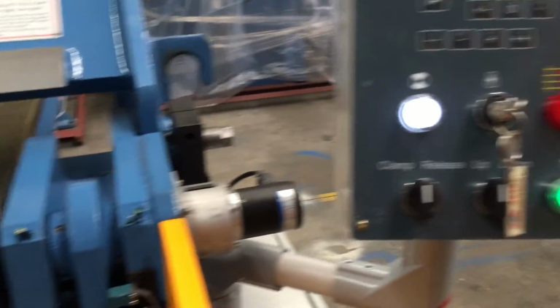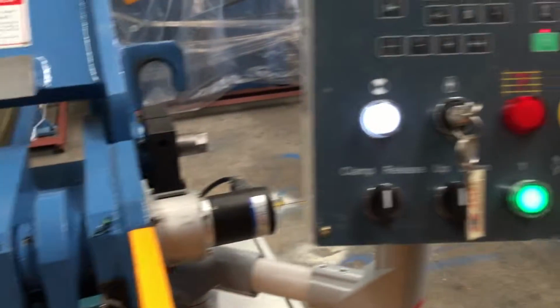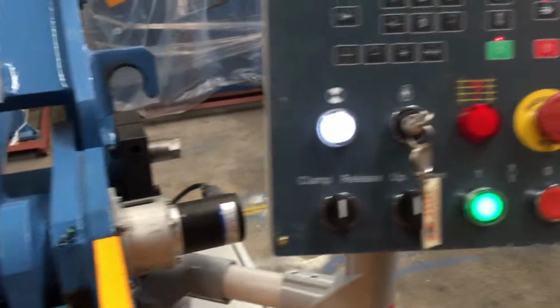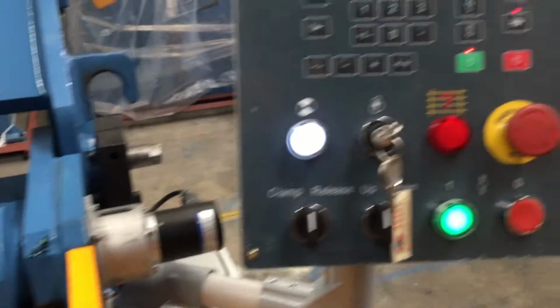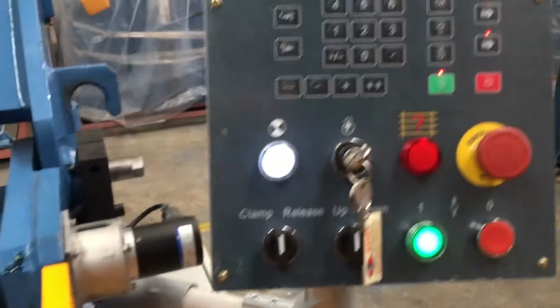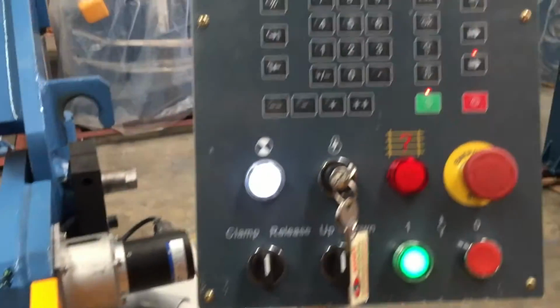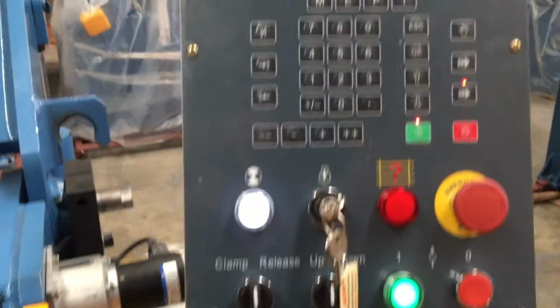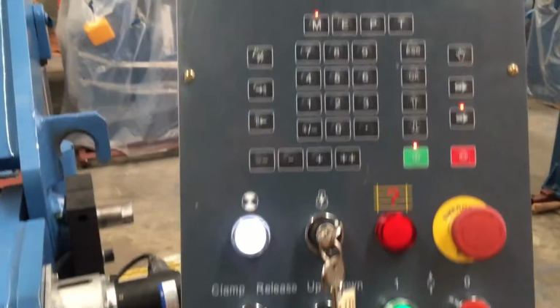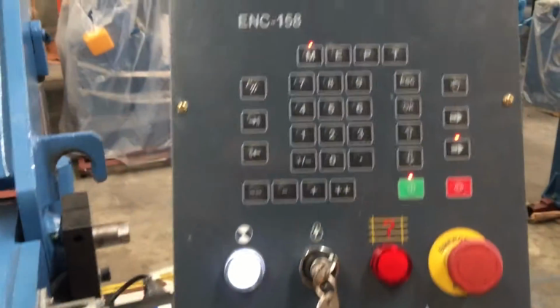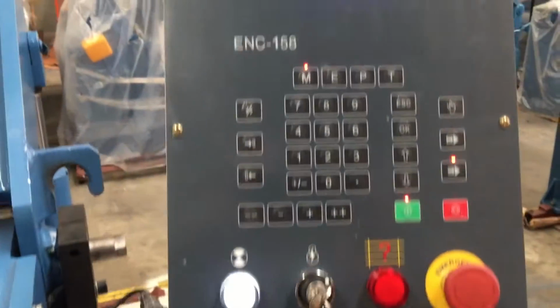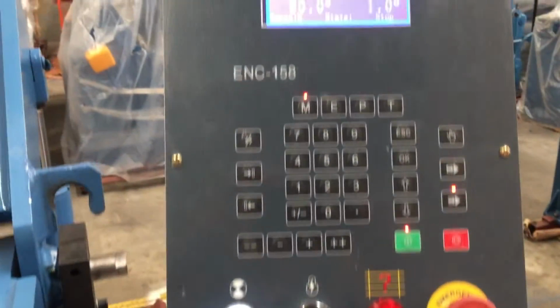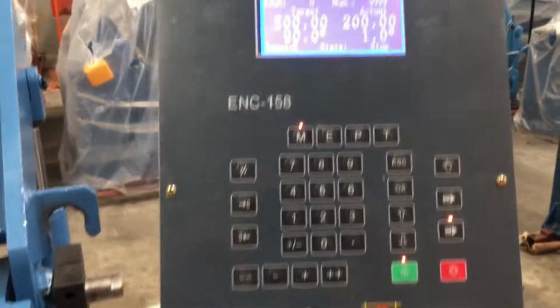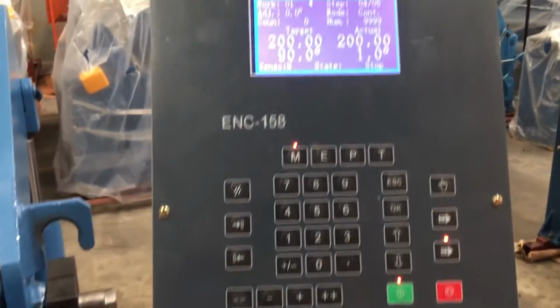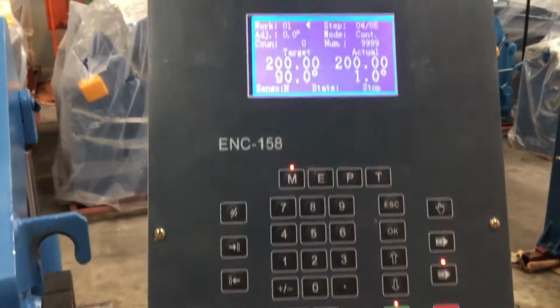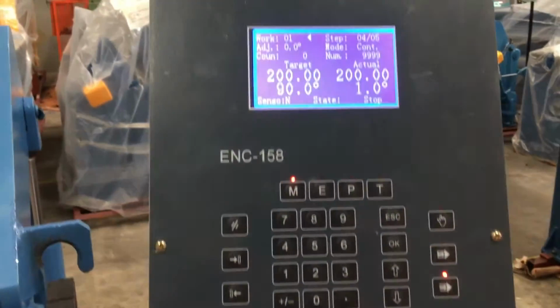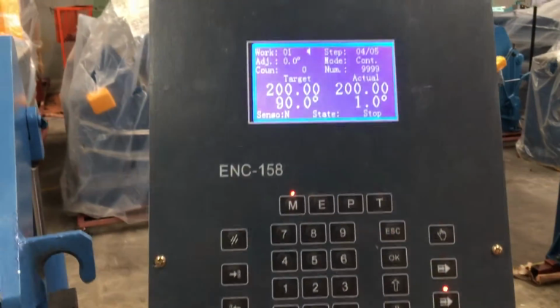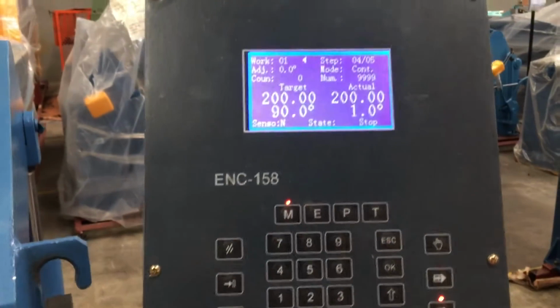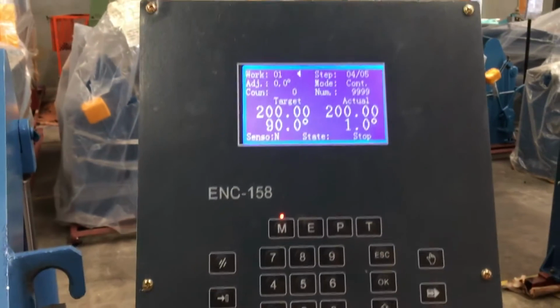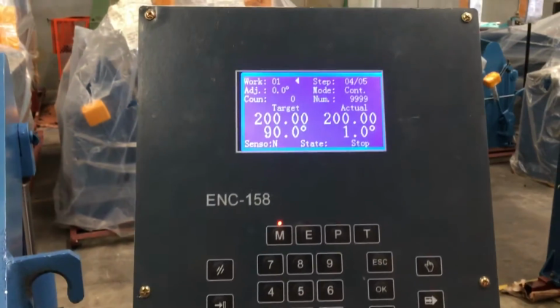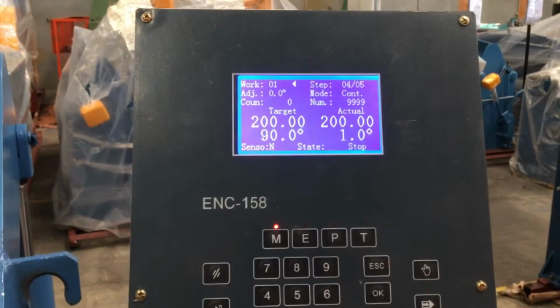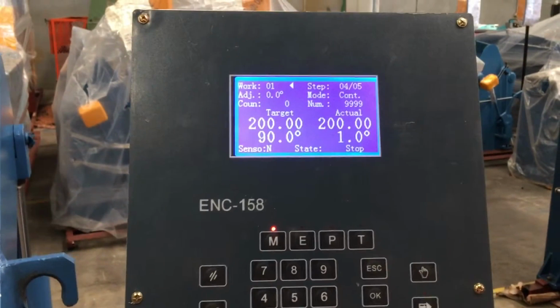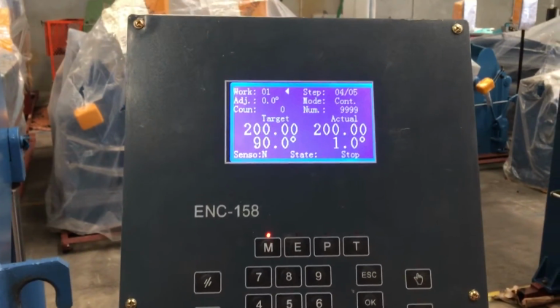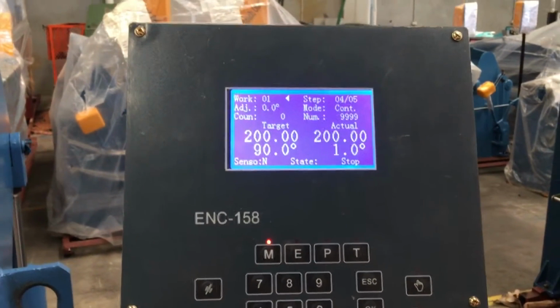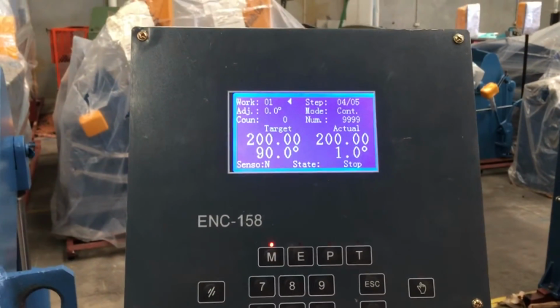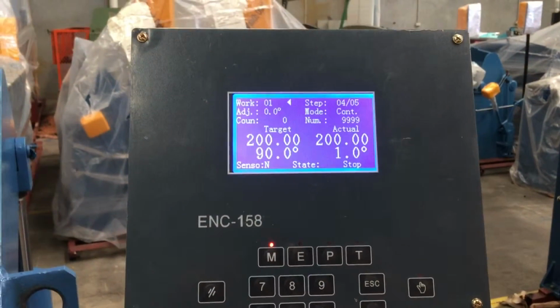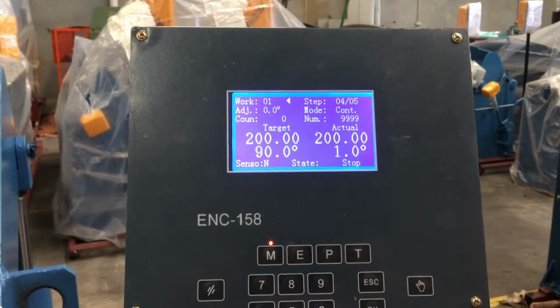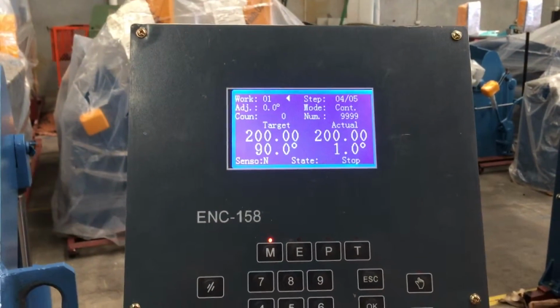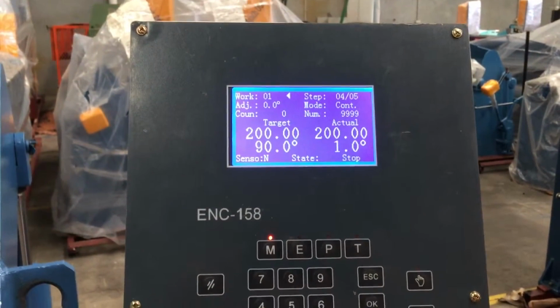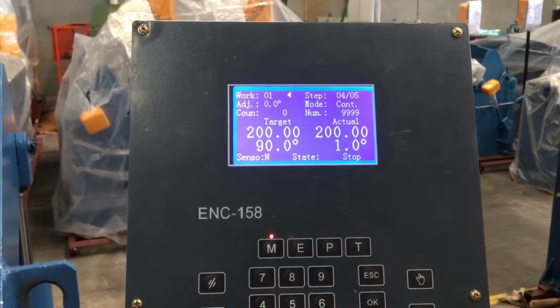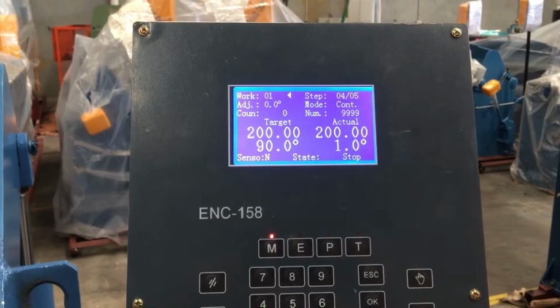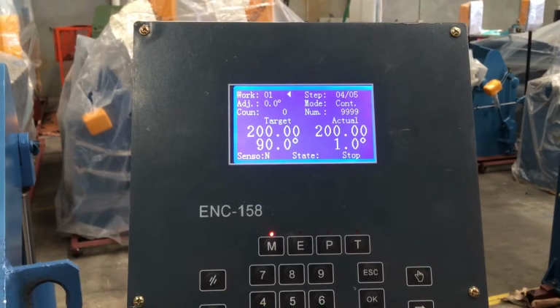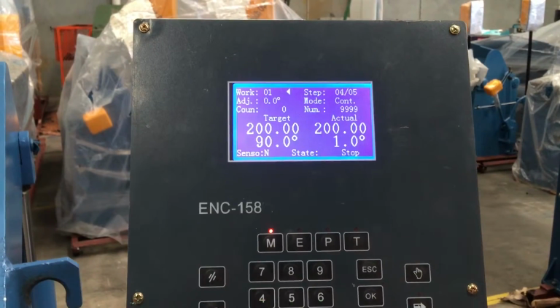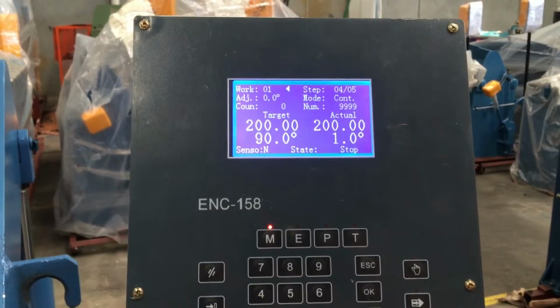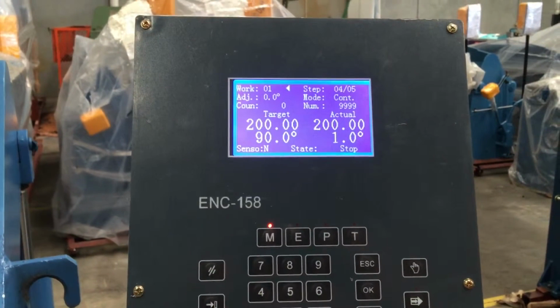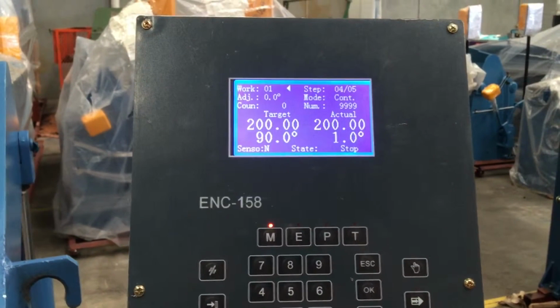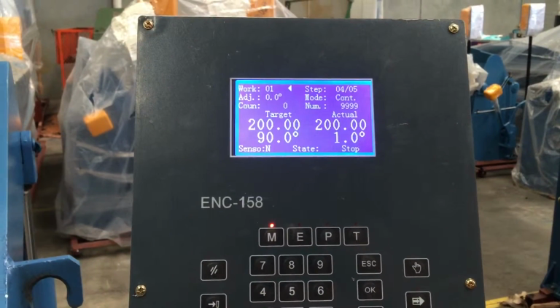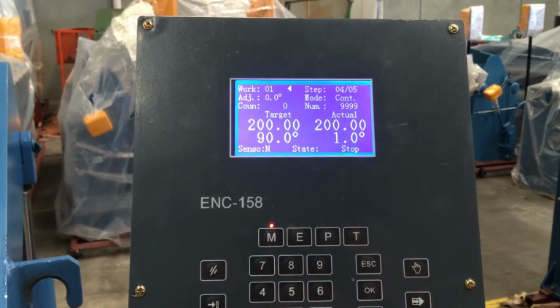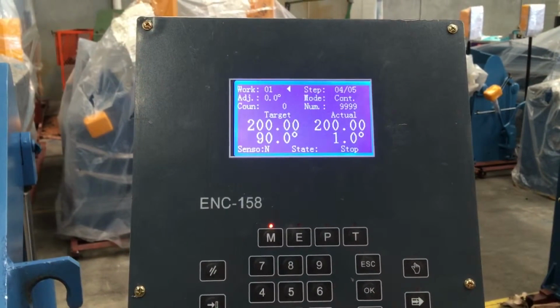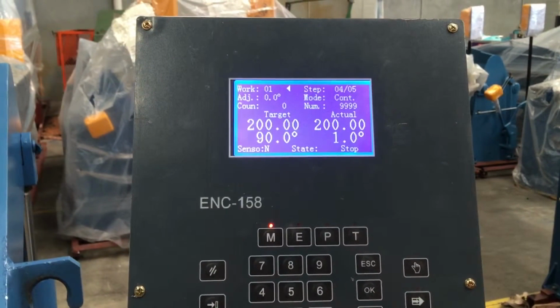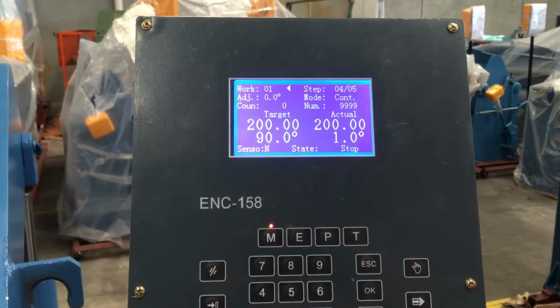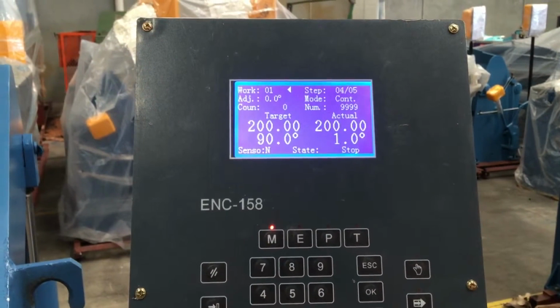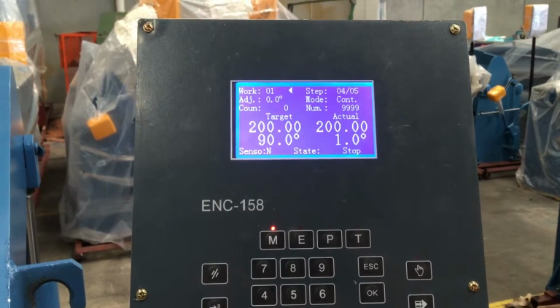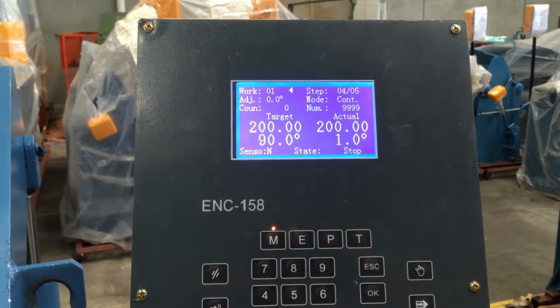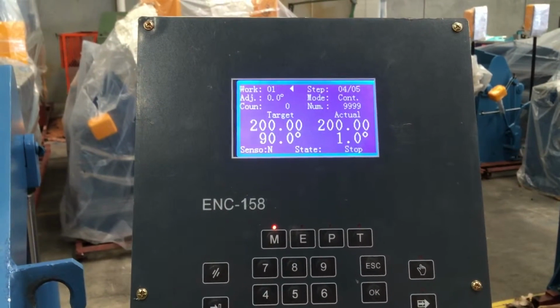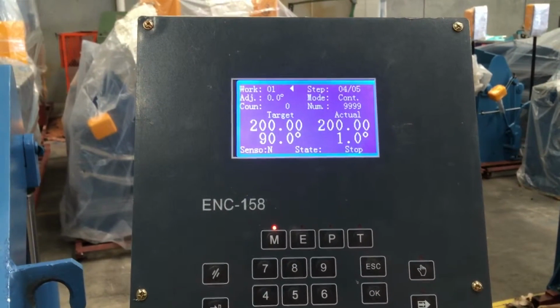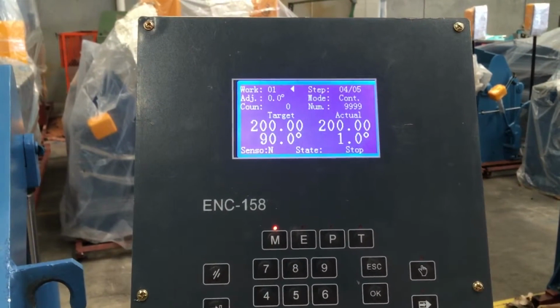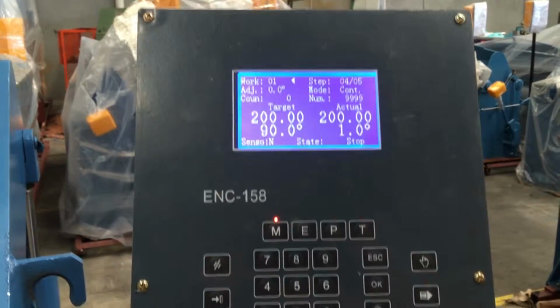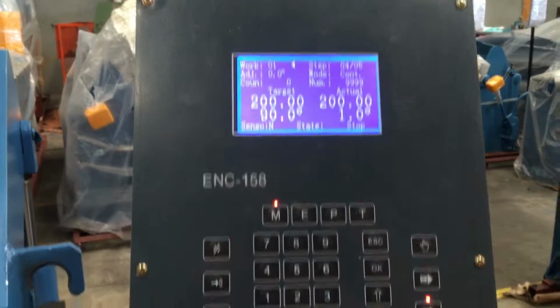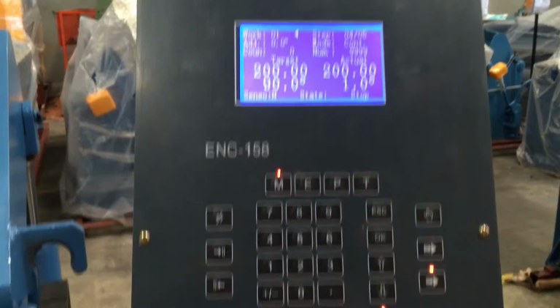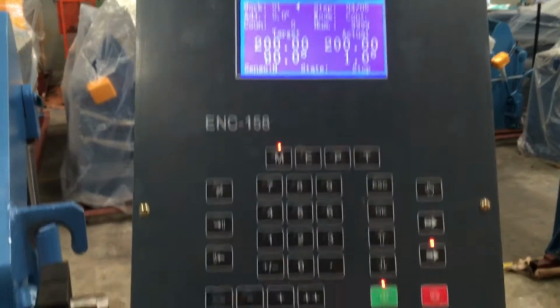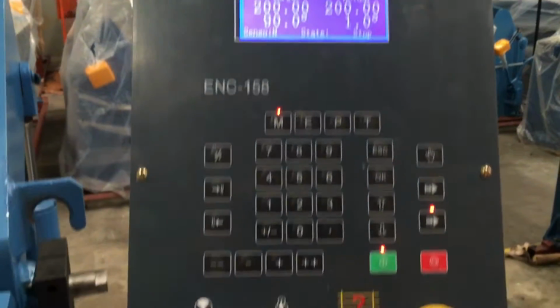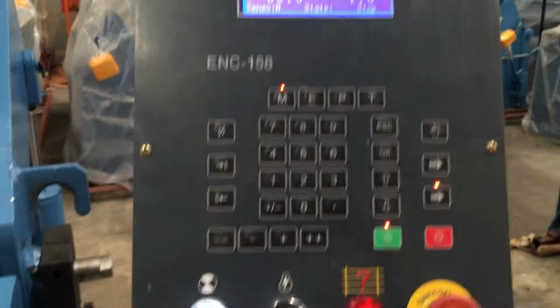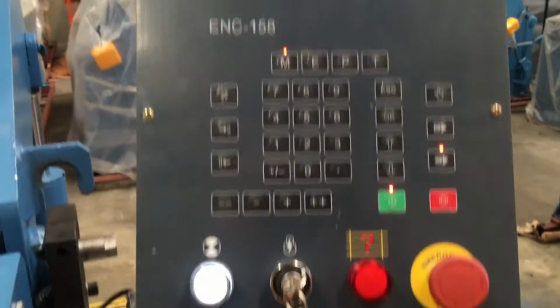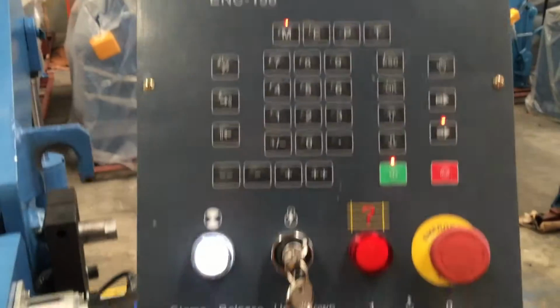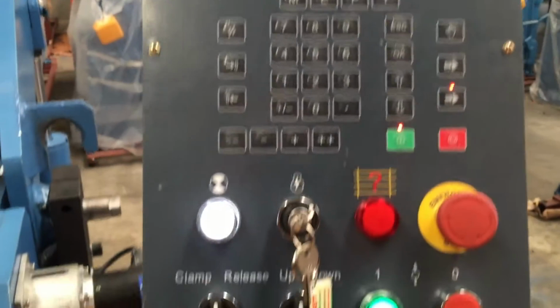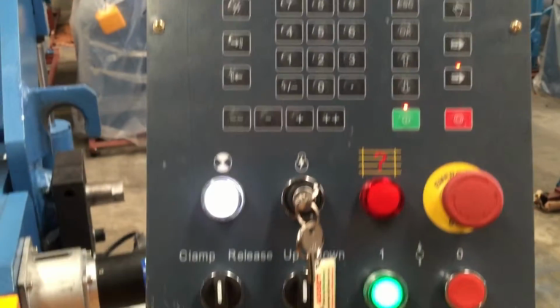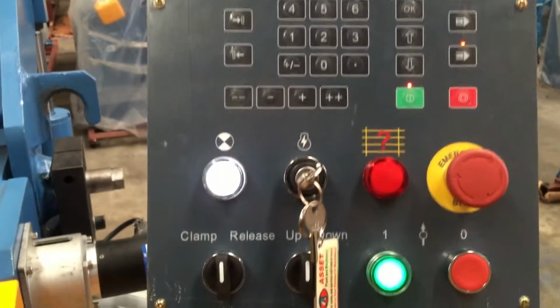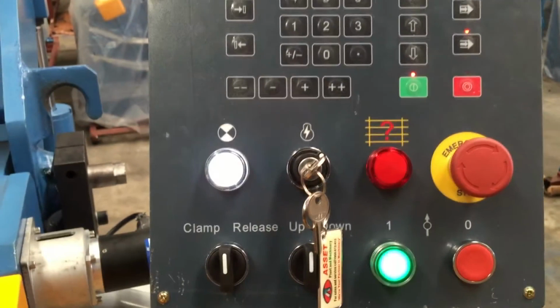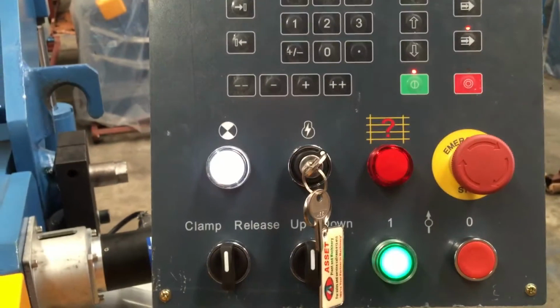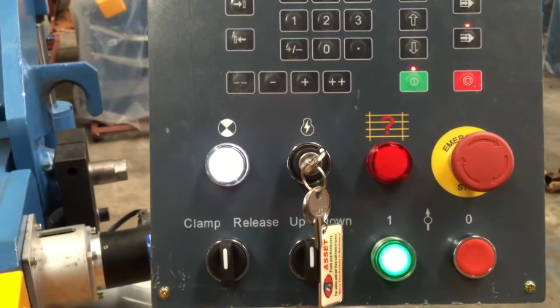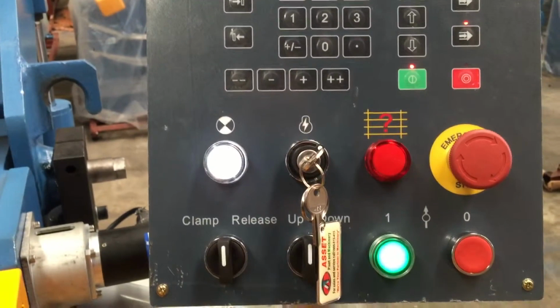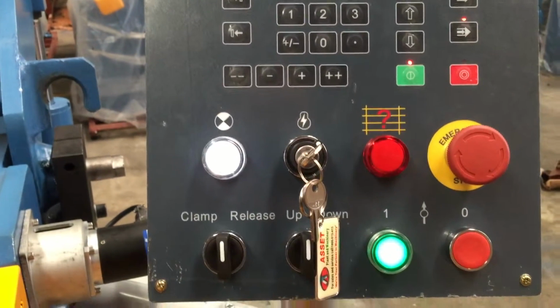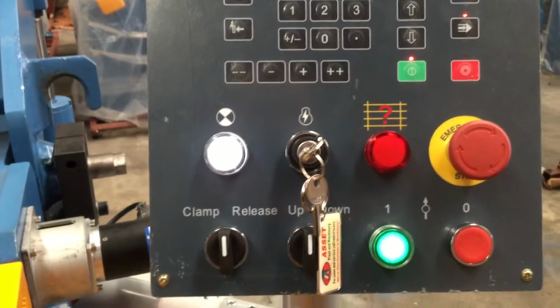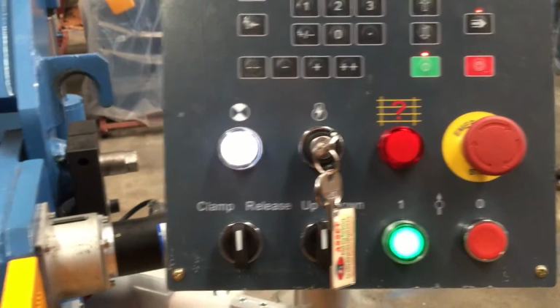Now our NC controller here, as you can see, it's the same controller as on our NC1 and also NC2 controllers.